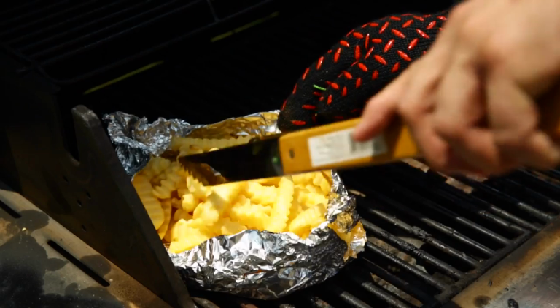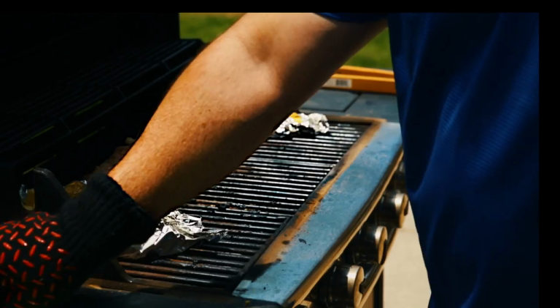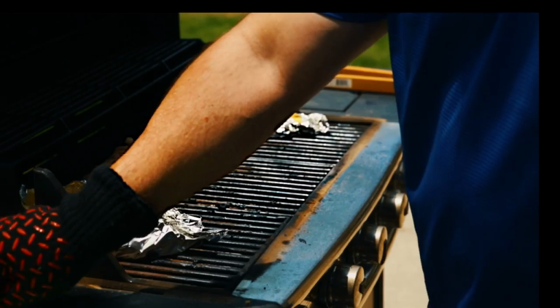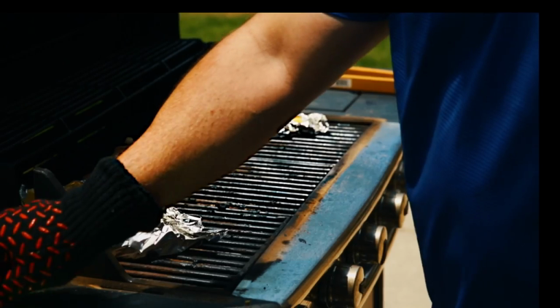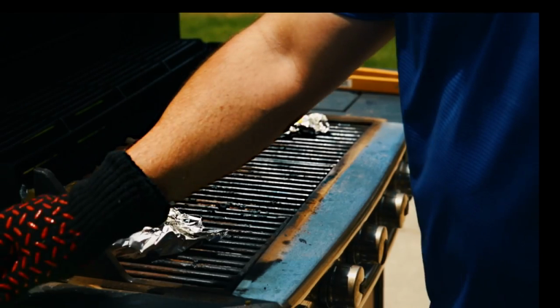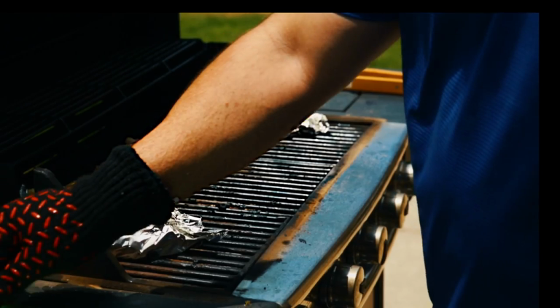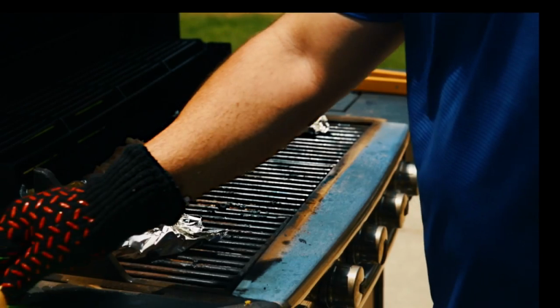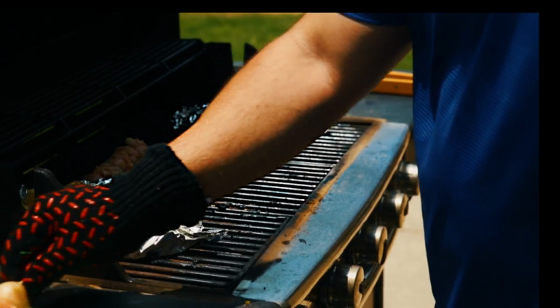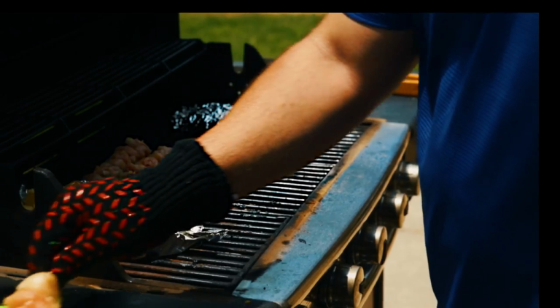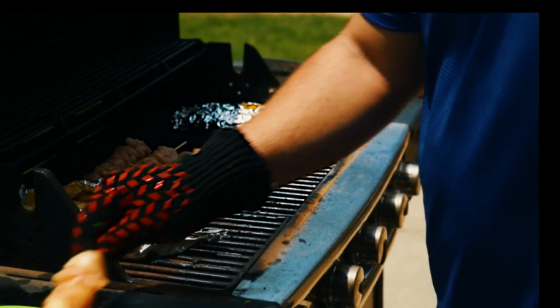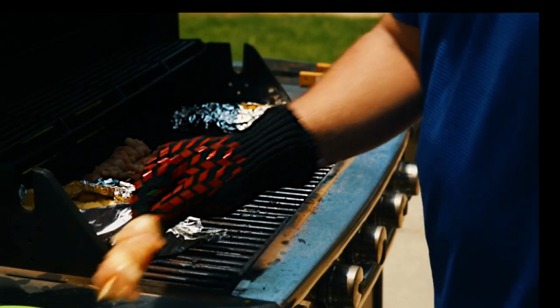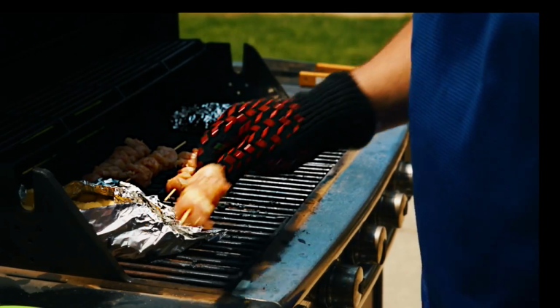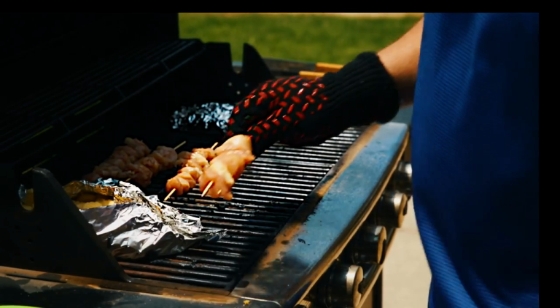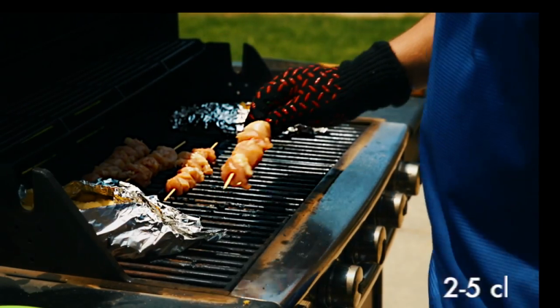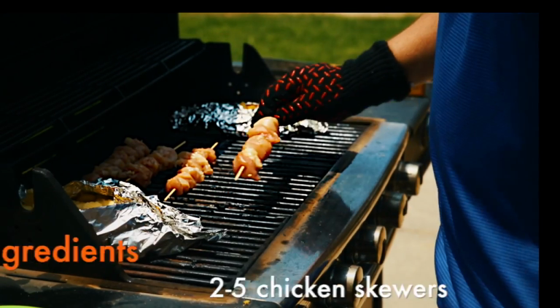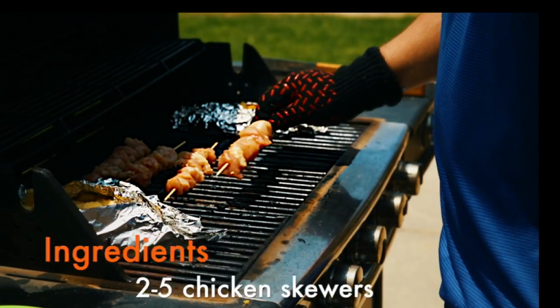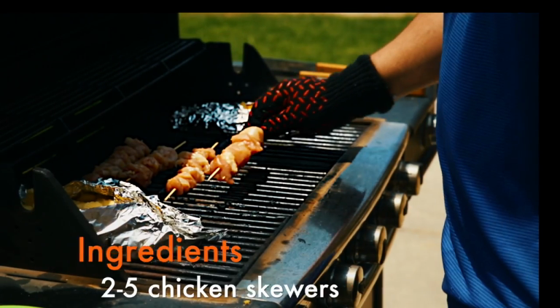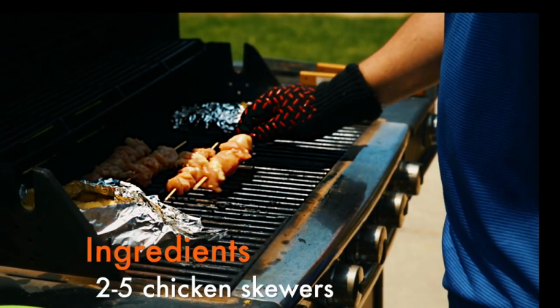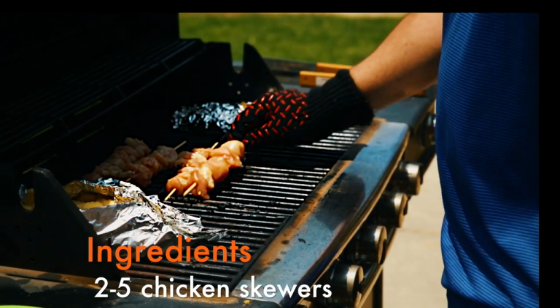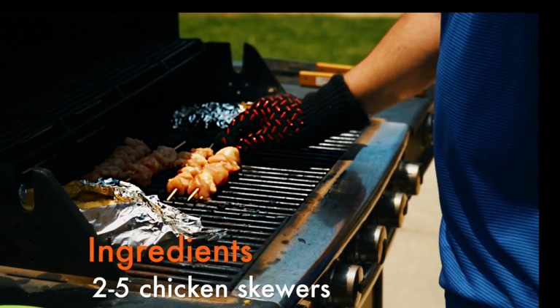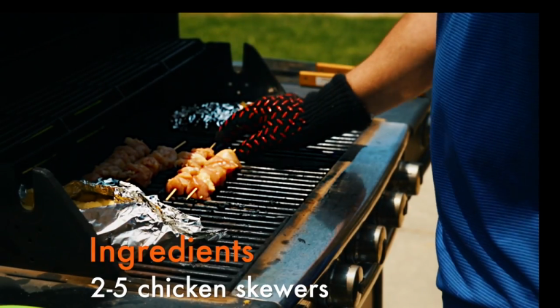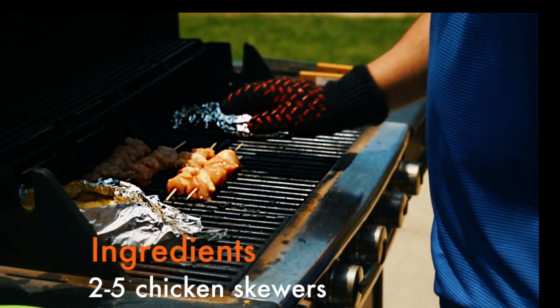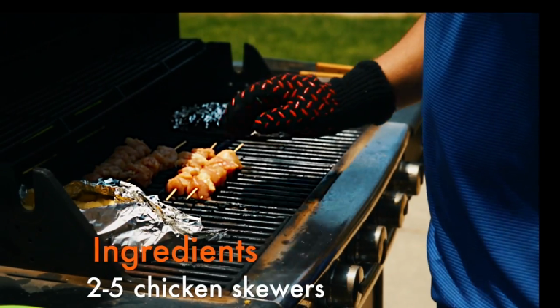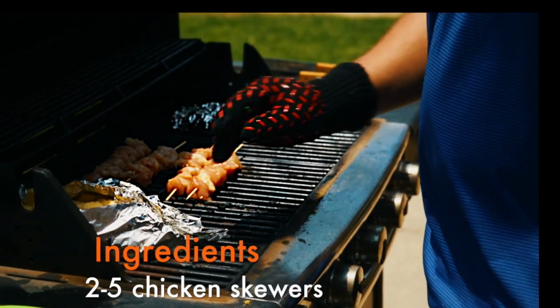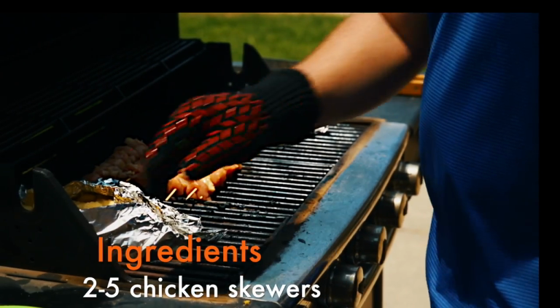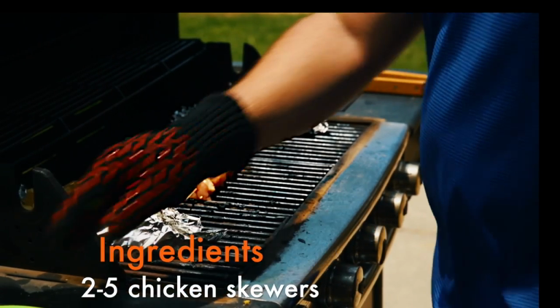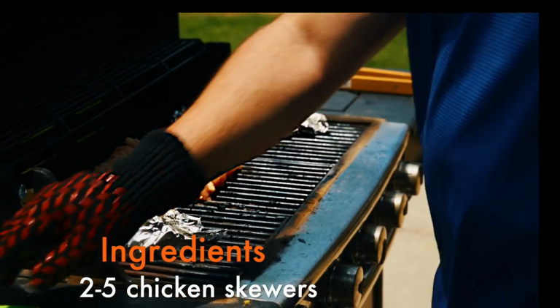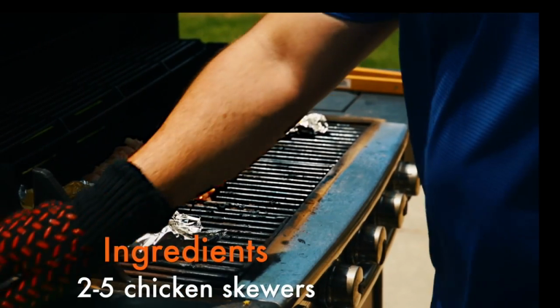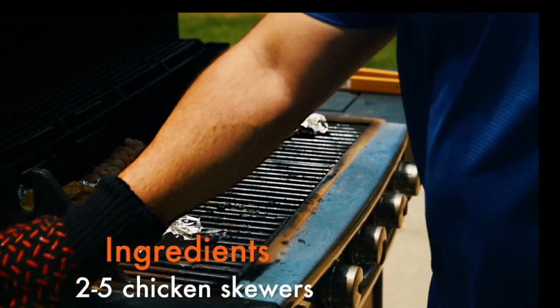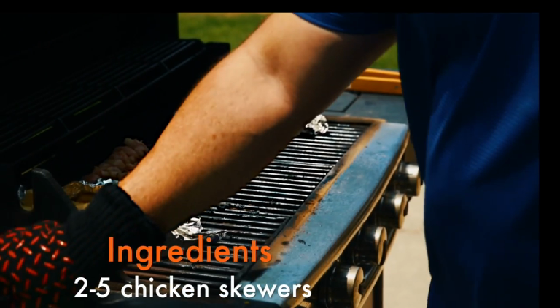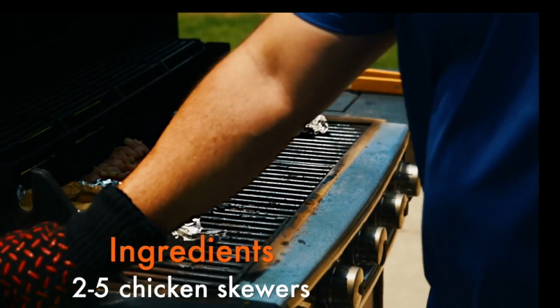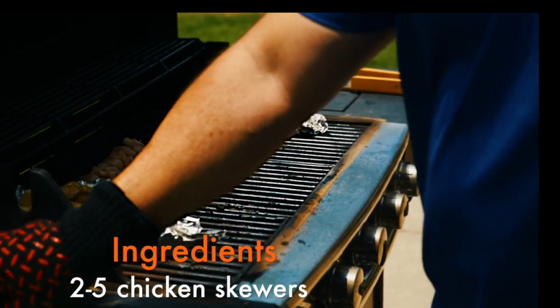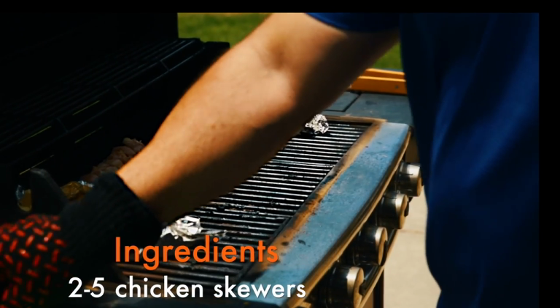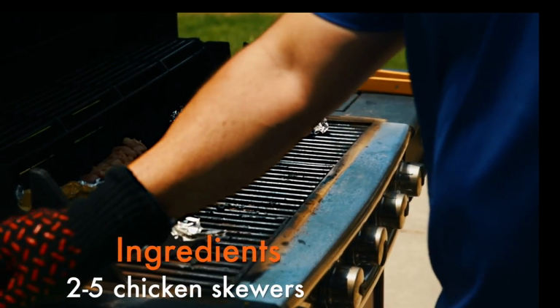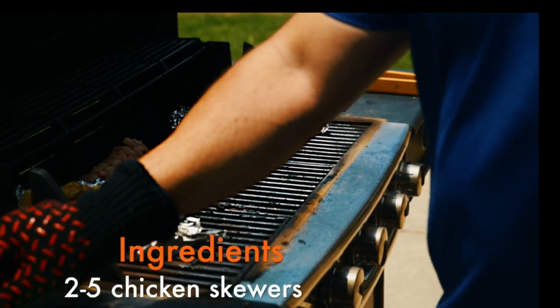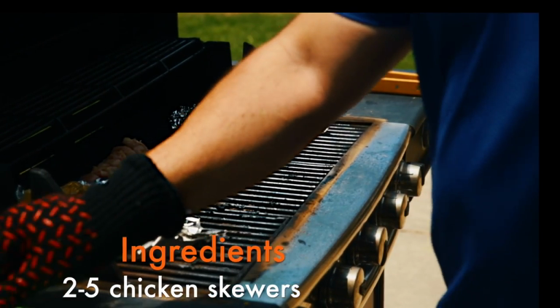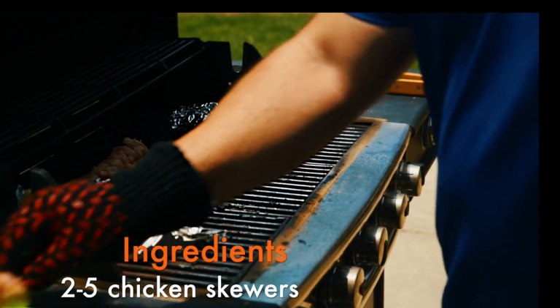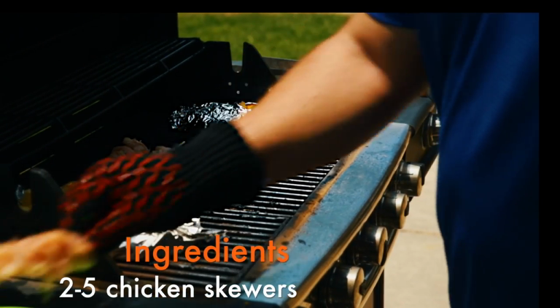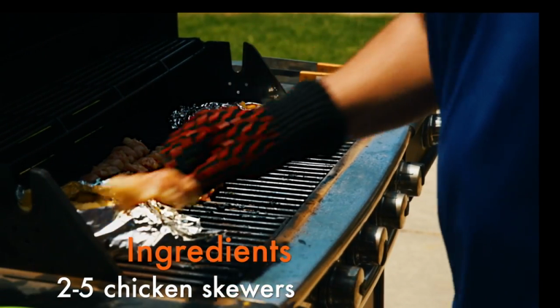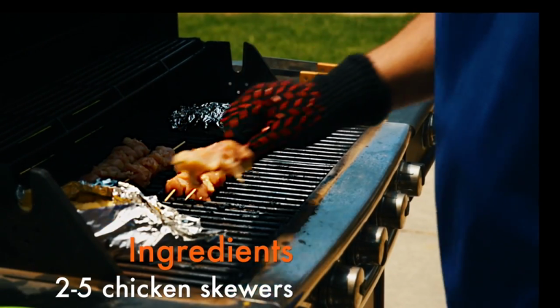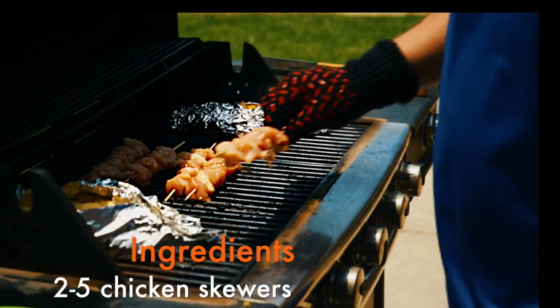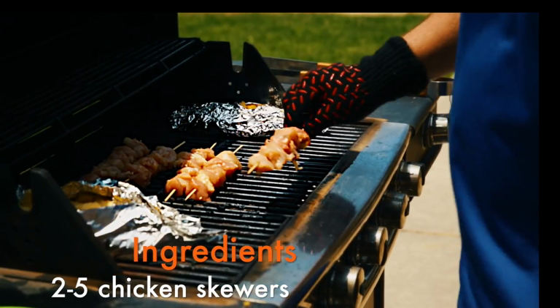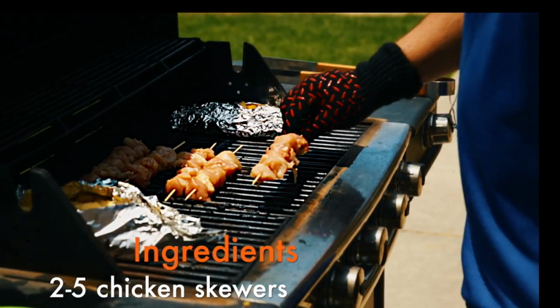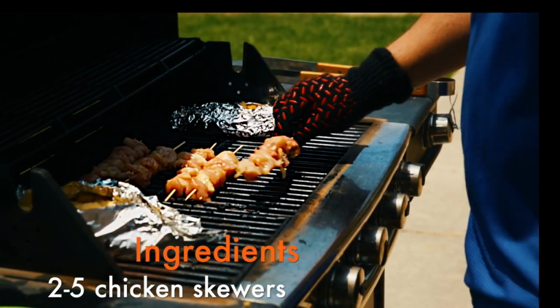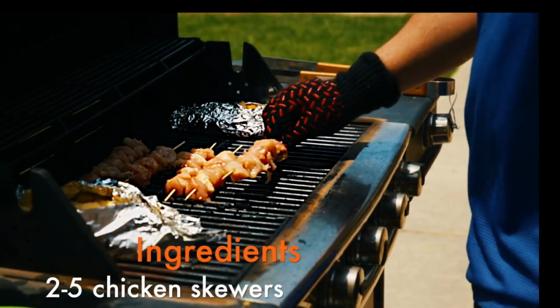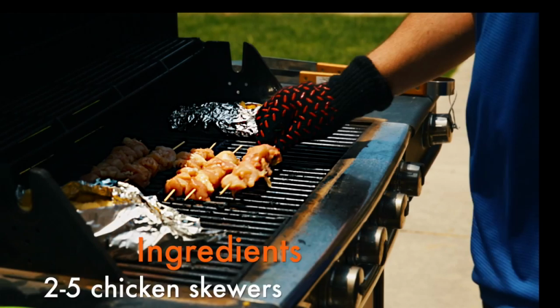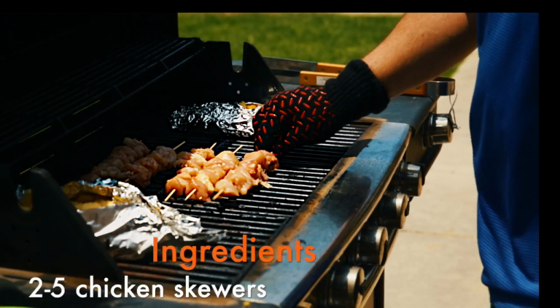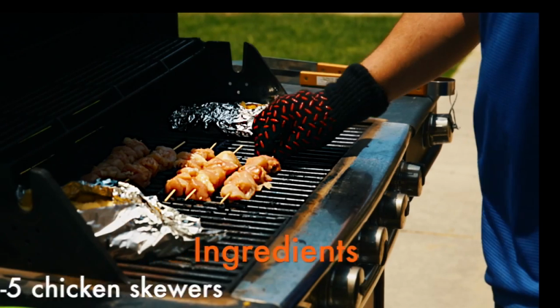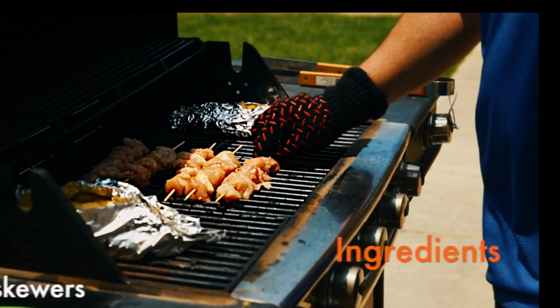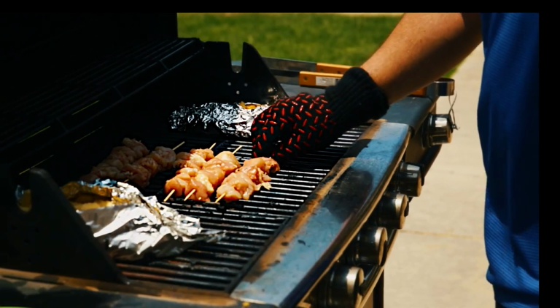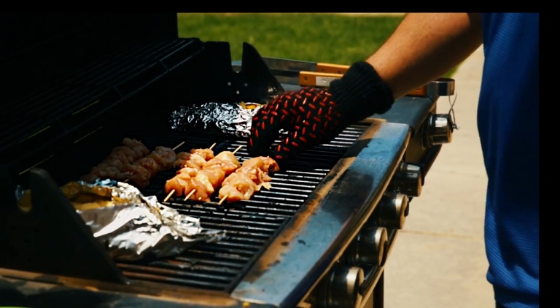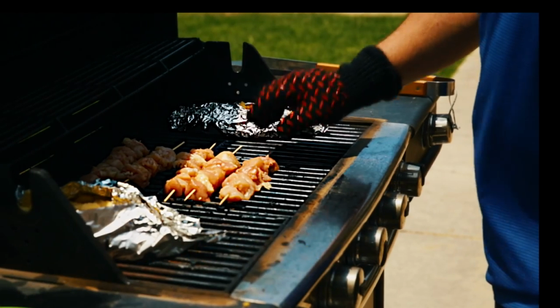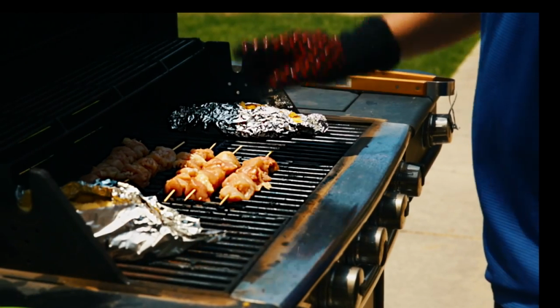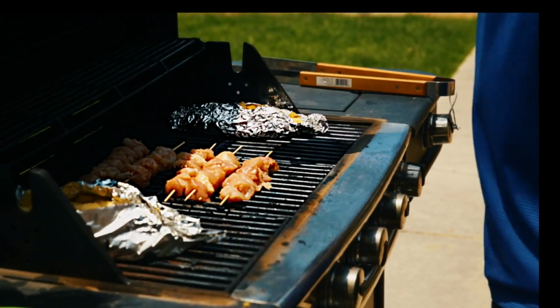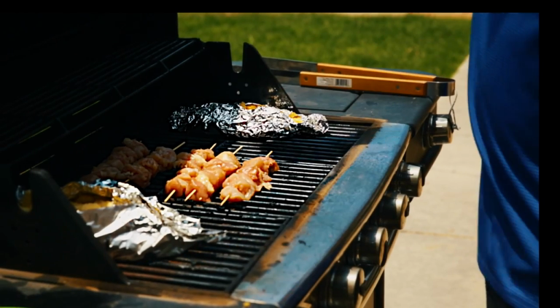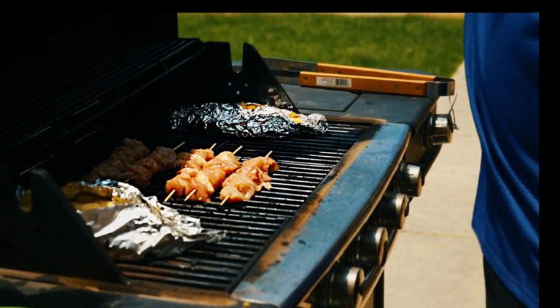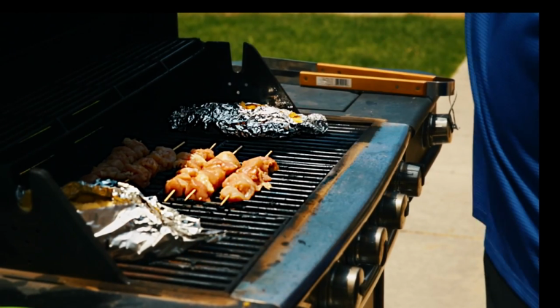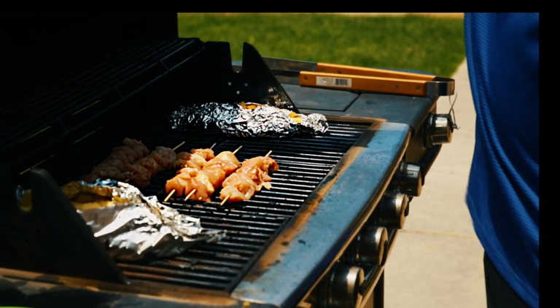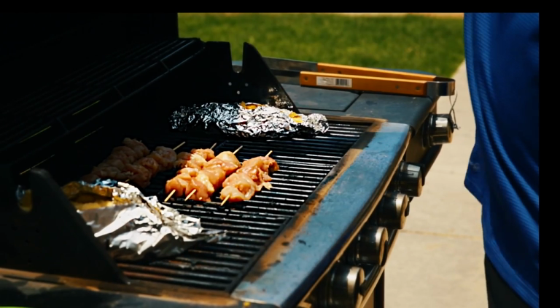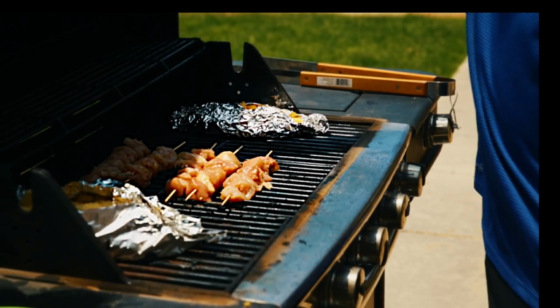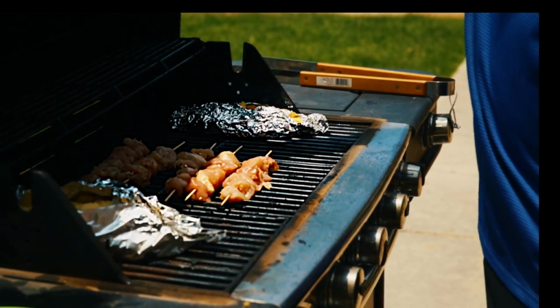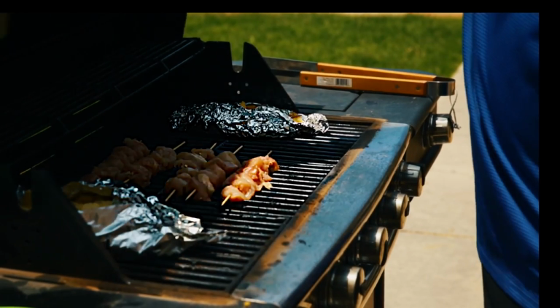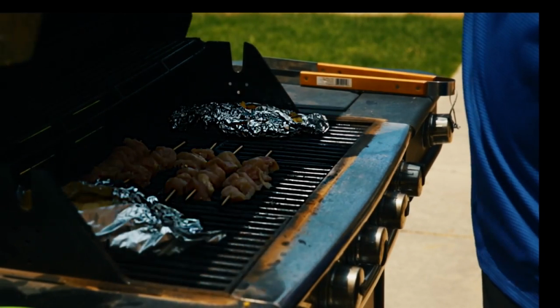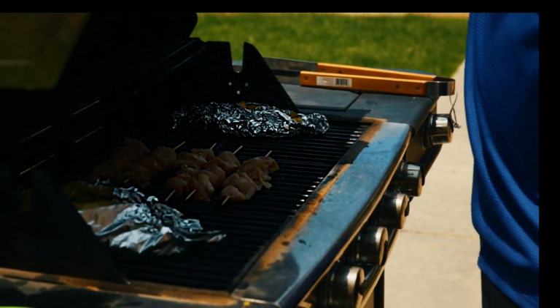When you open the grill to stir the fries, add the chicken skewers to the grill, allowing the chicken to cook five to six minutes on each side.